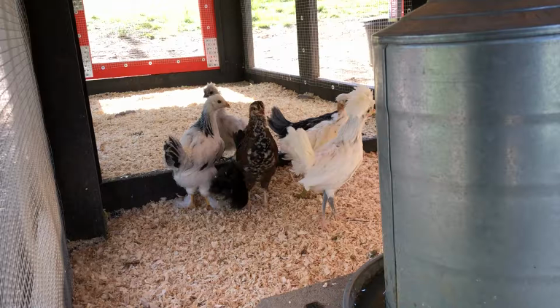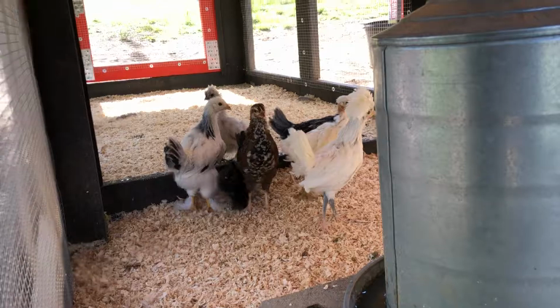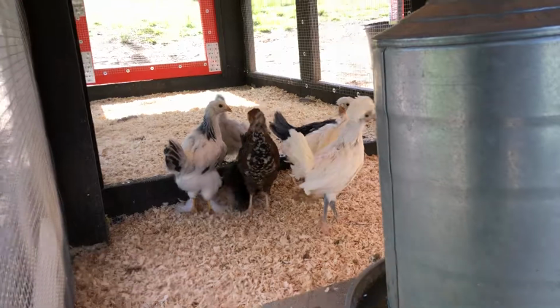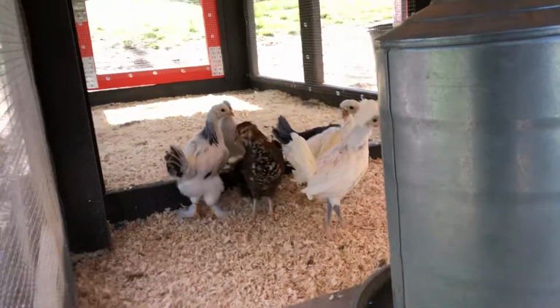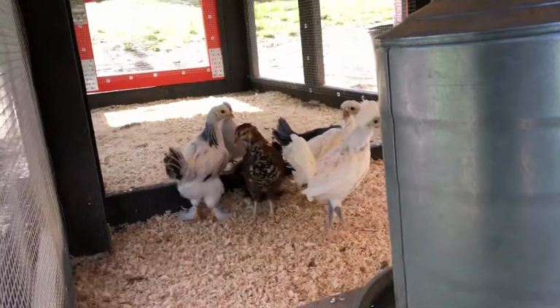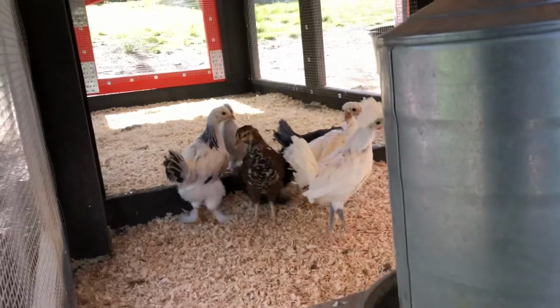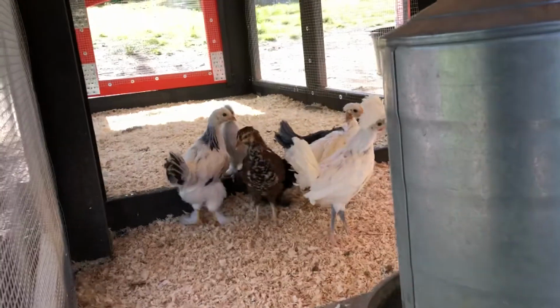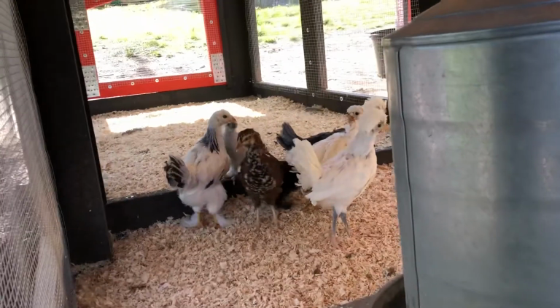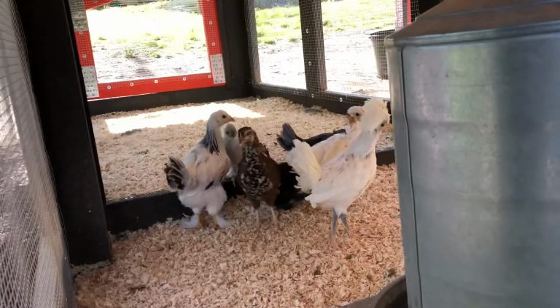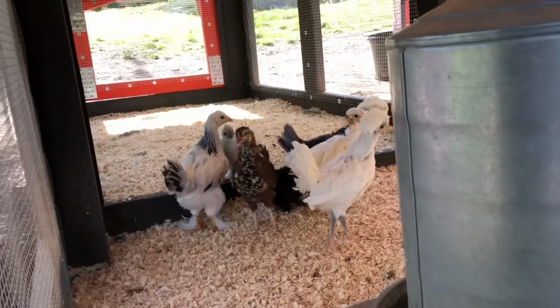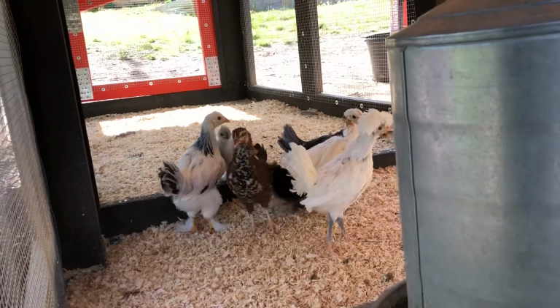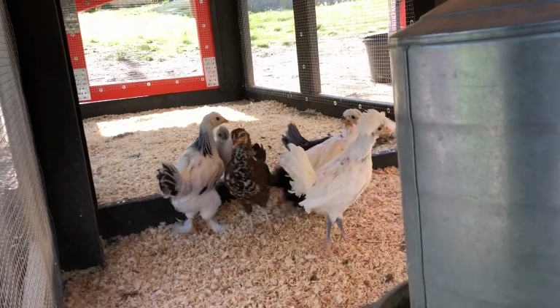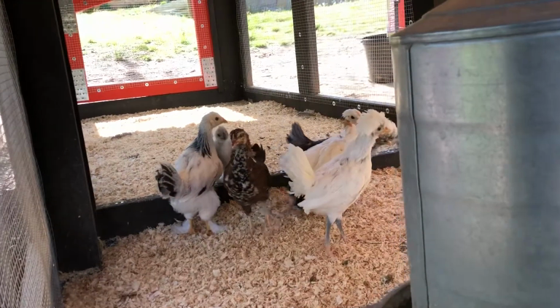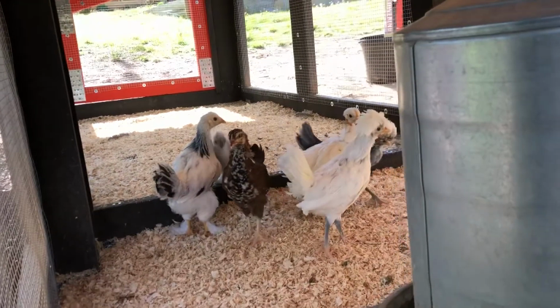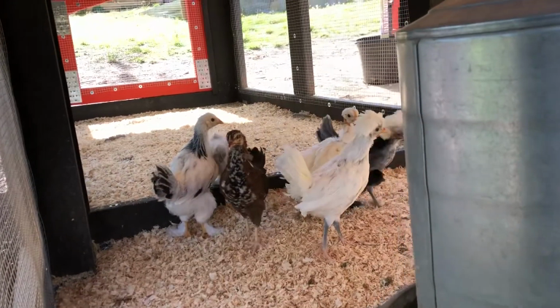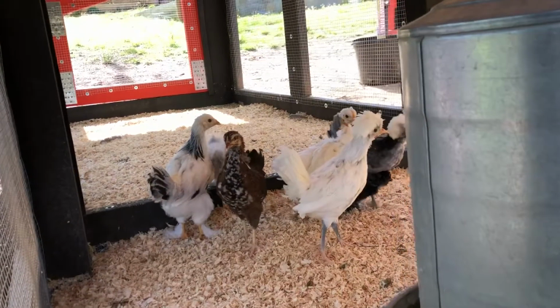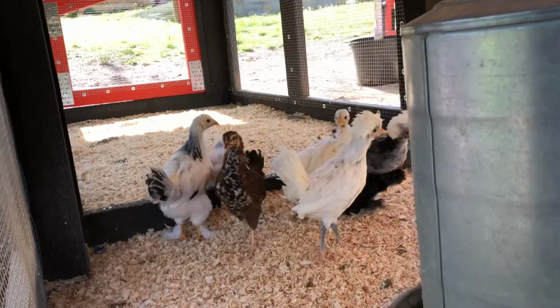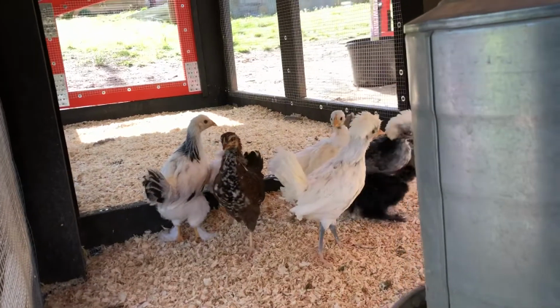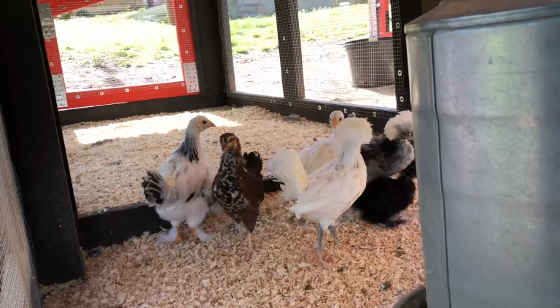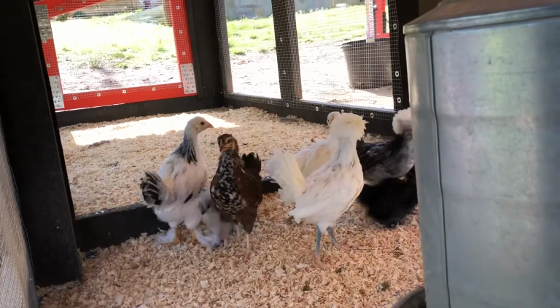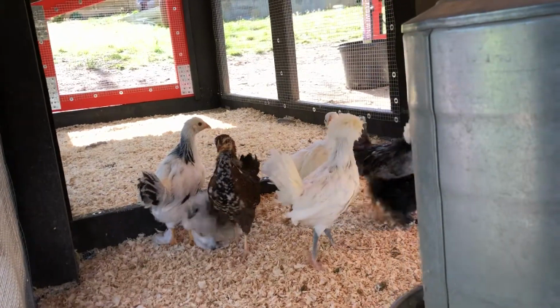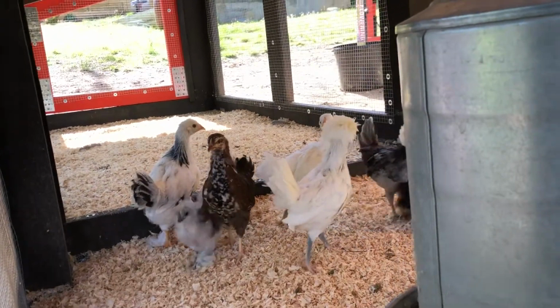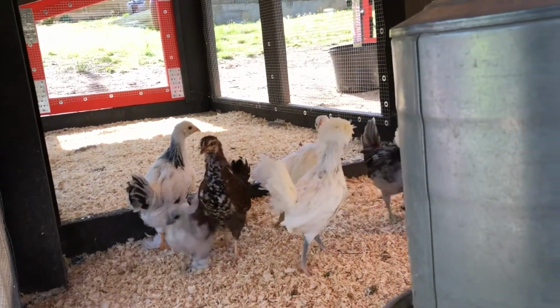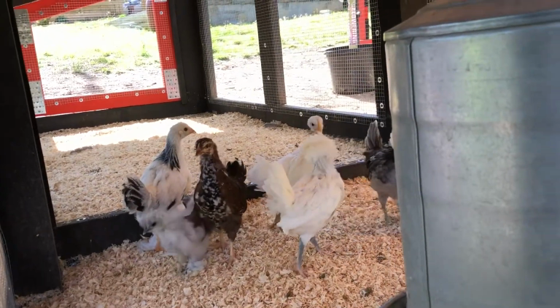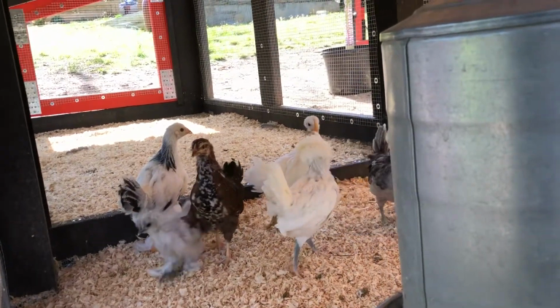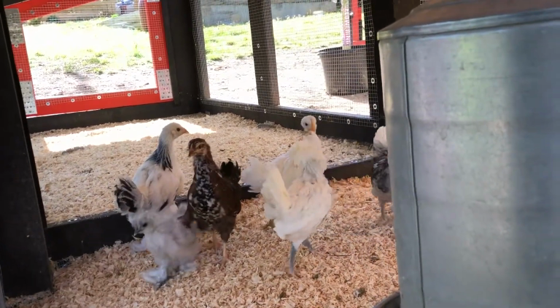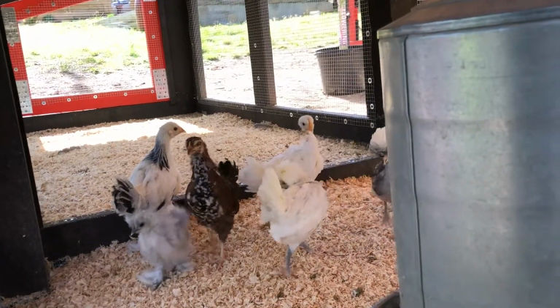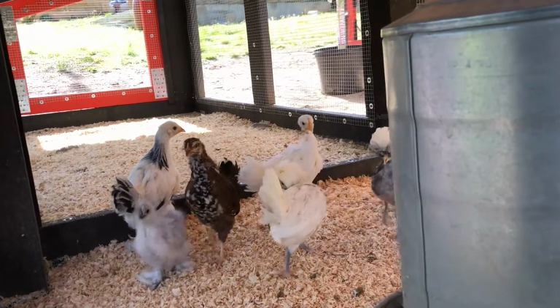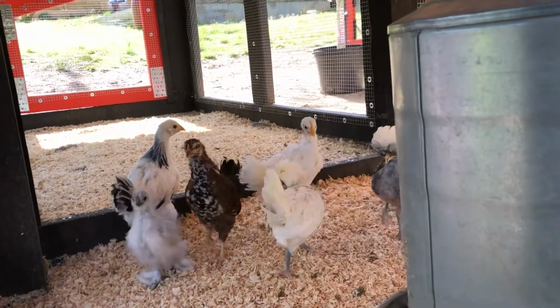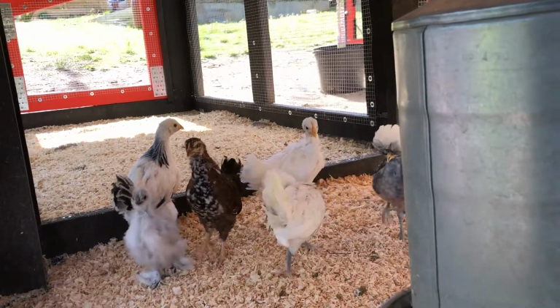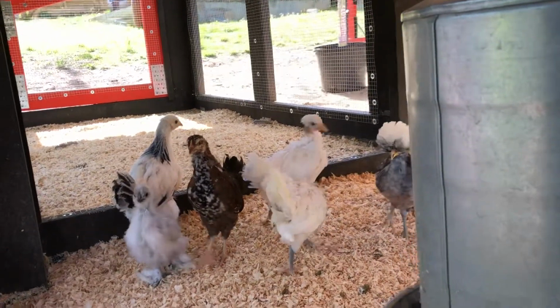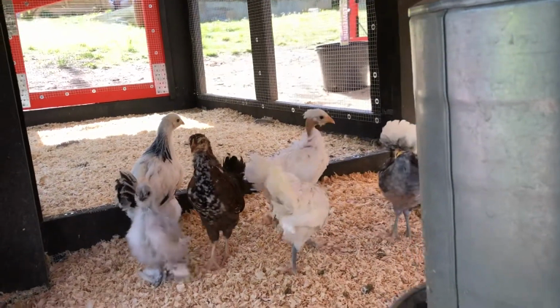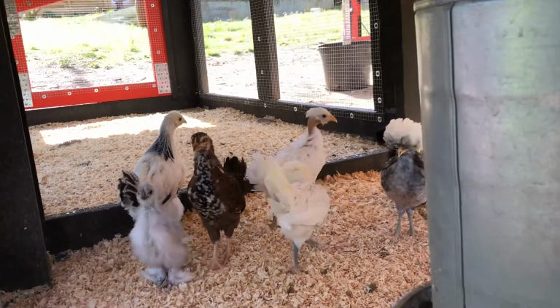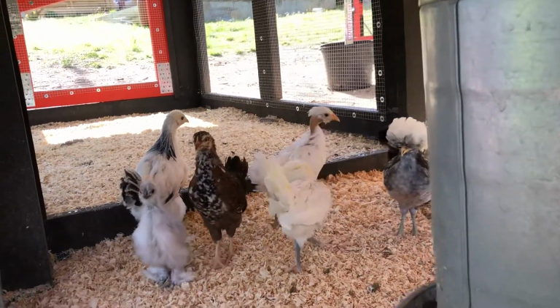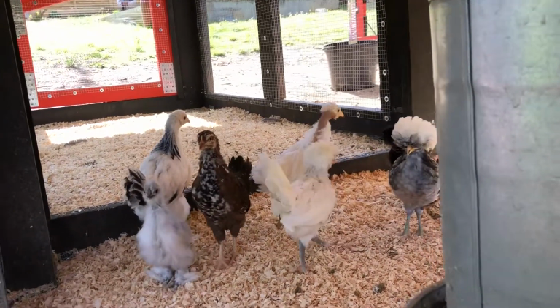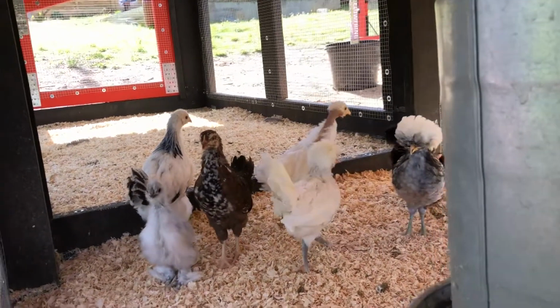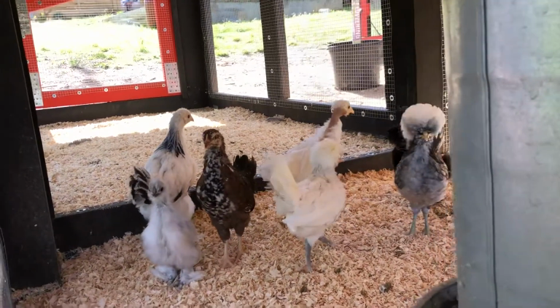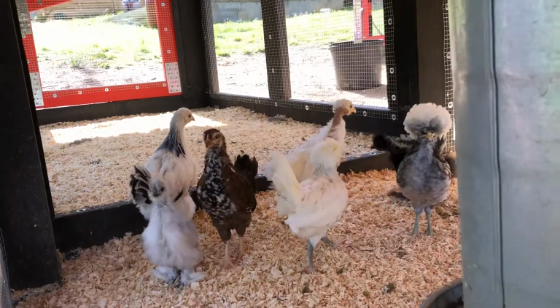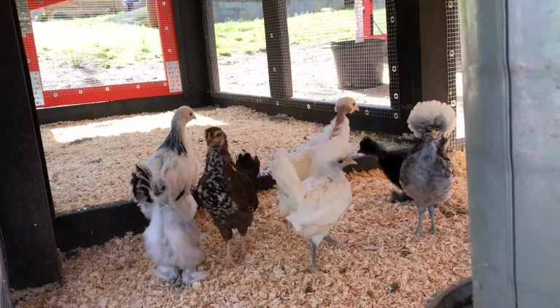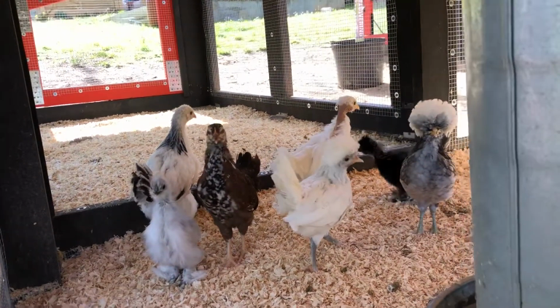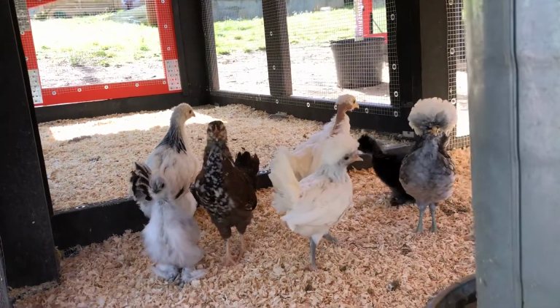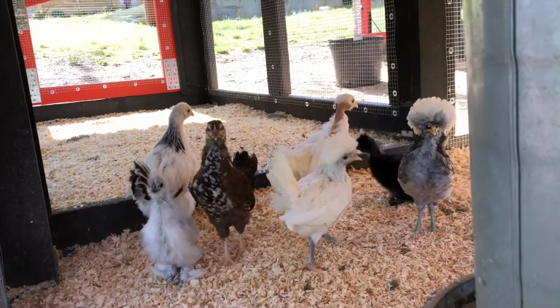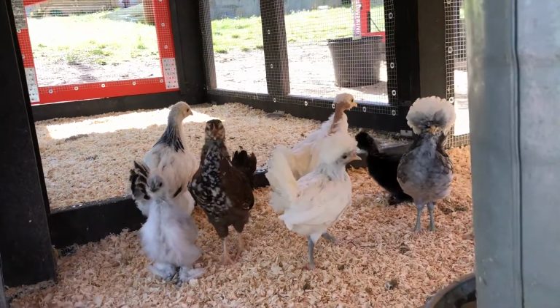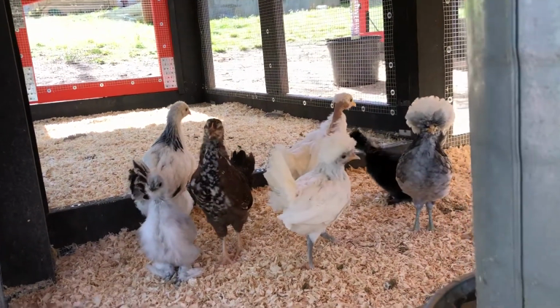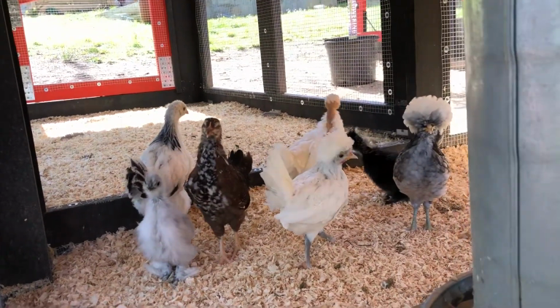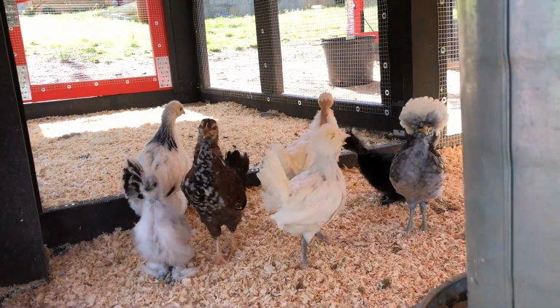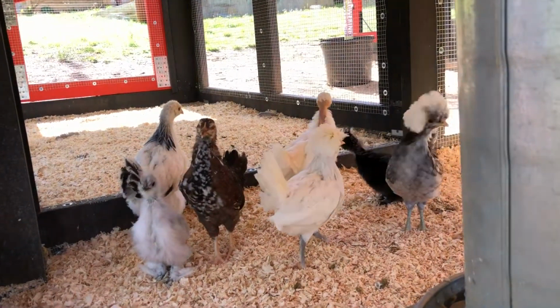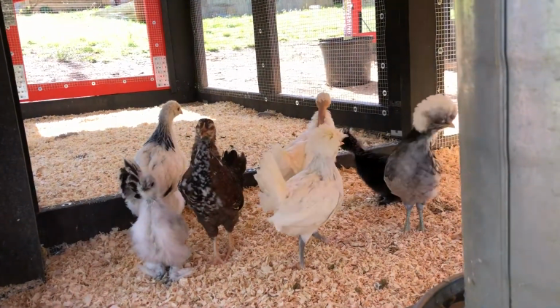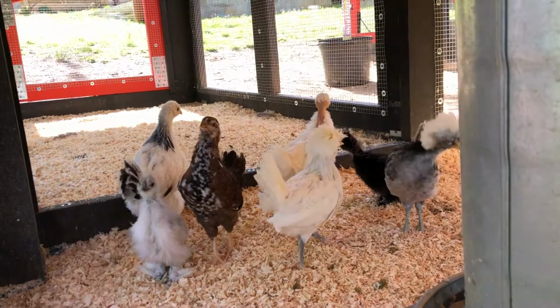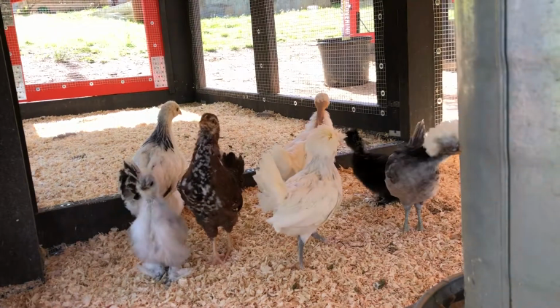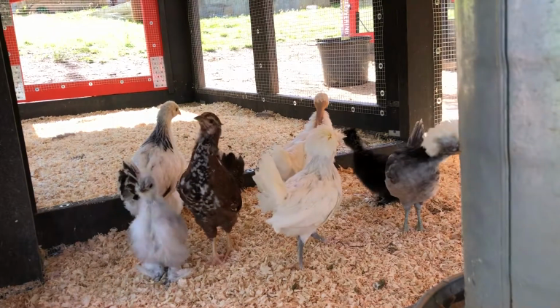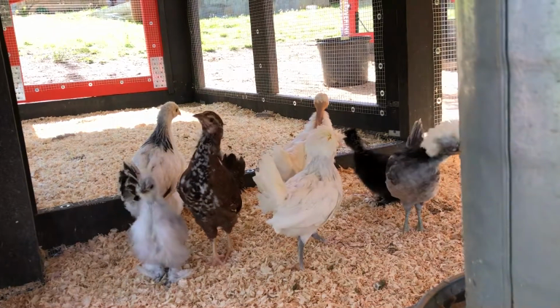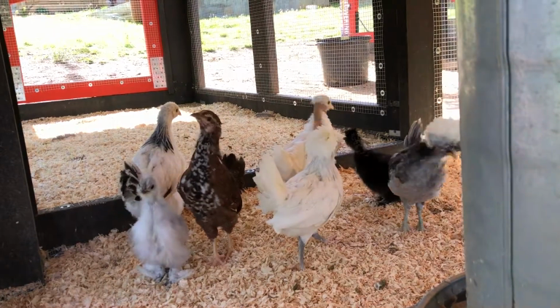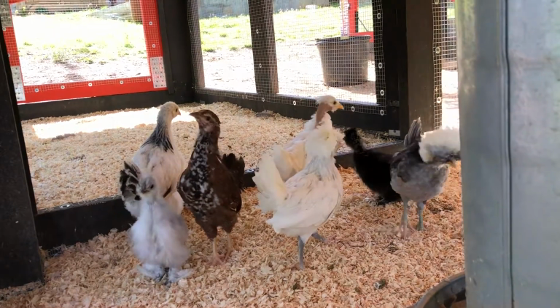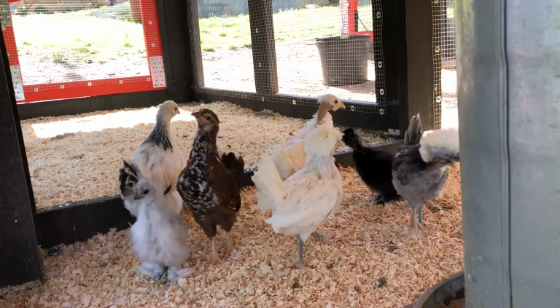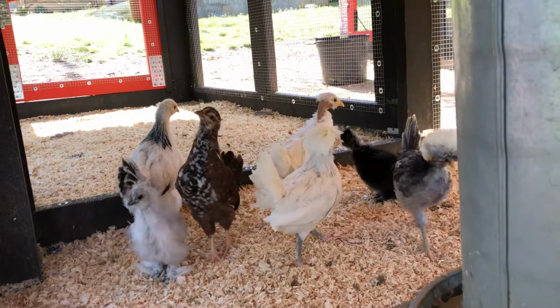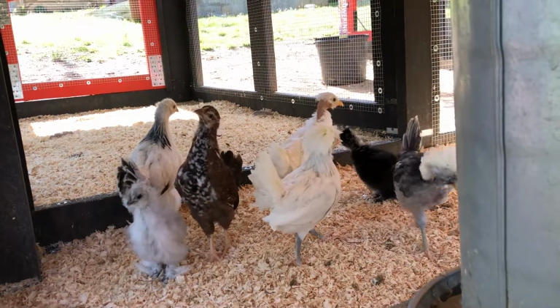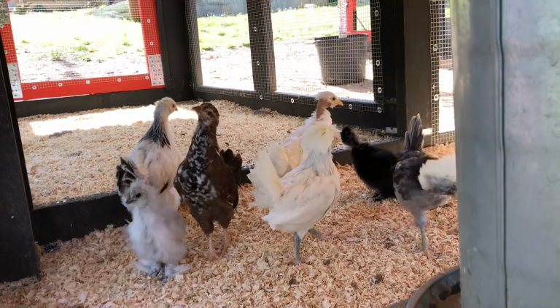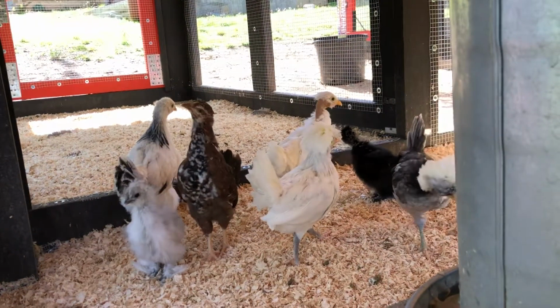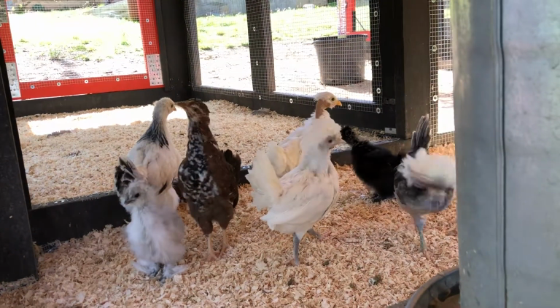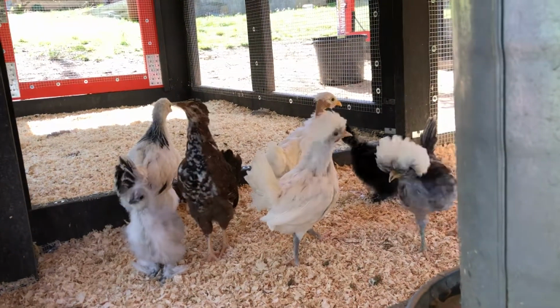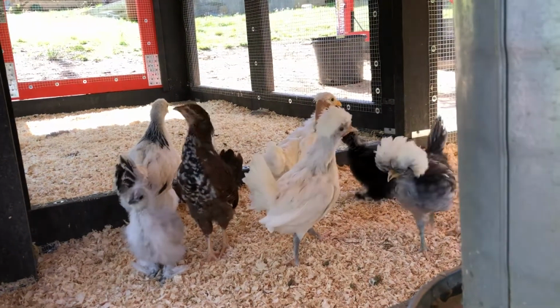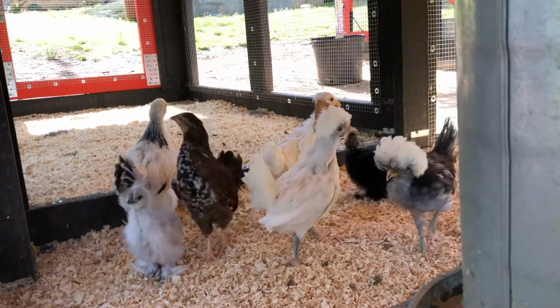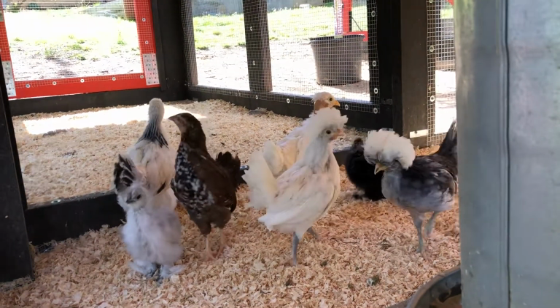Today we are introducing the second batch of pullets — hopefully pullets — to the bunch.